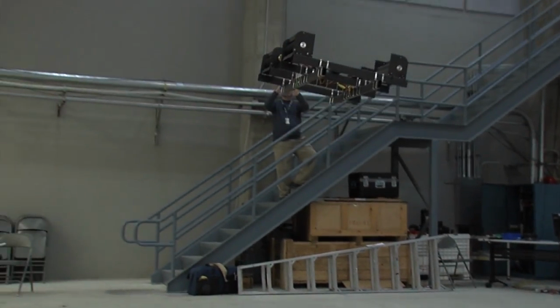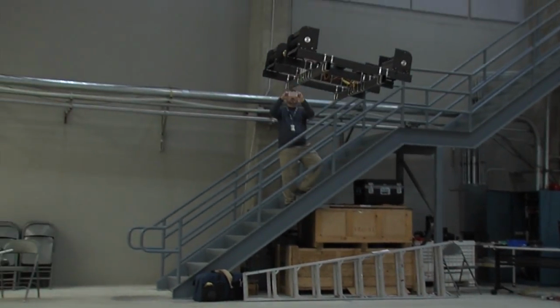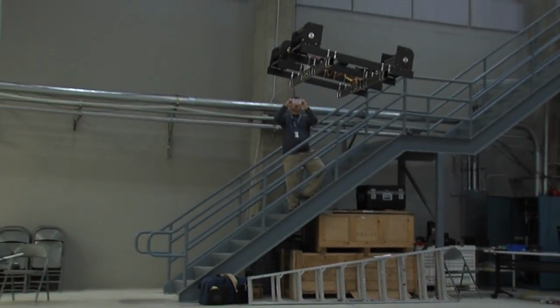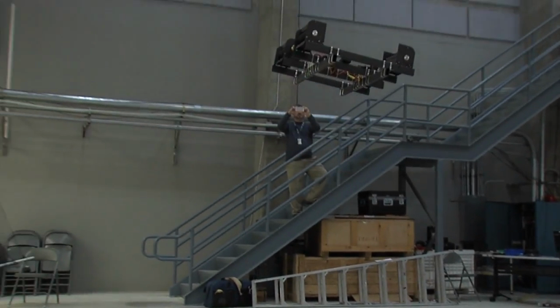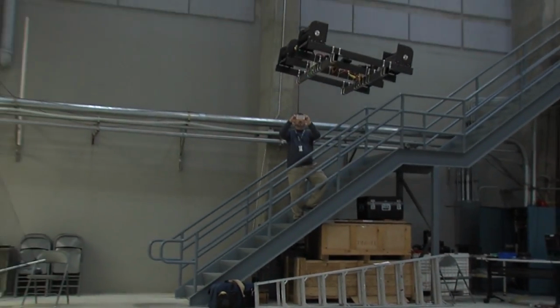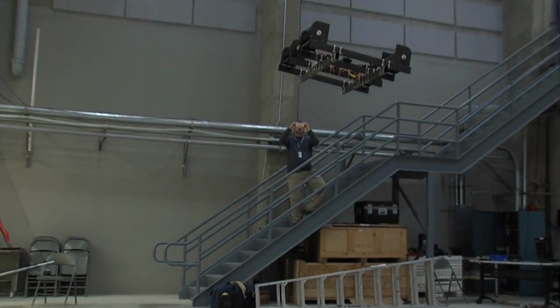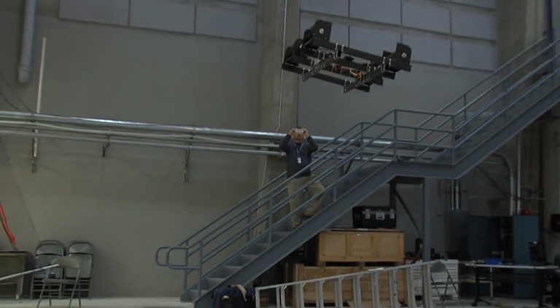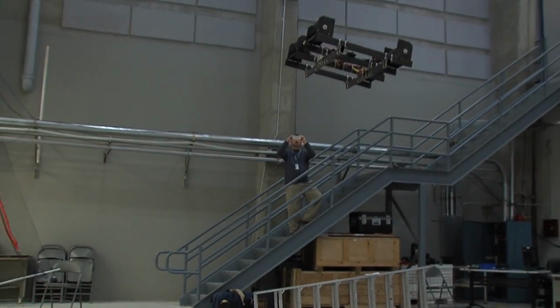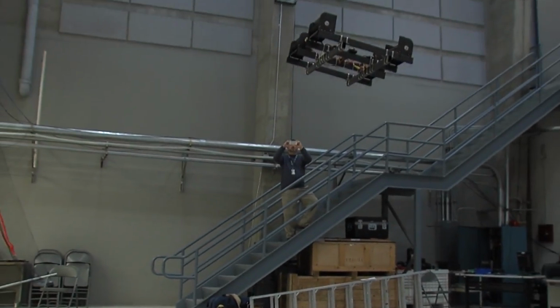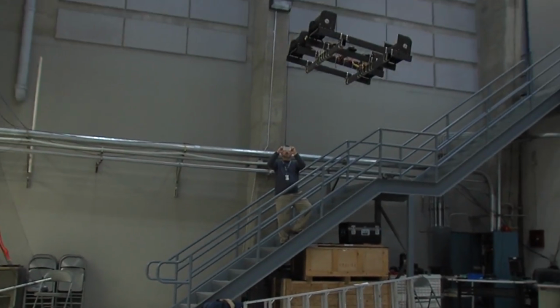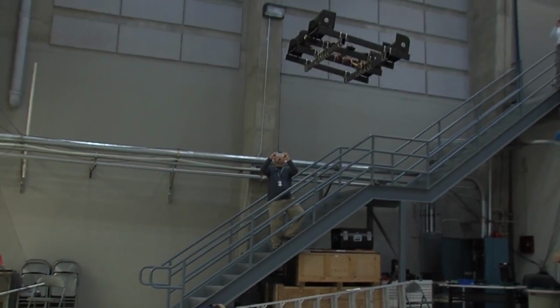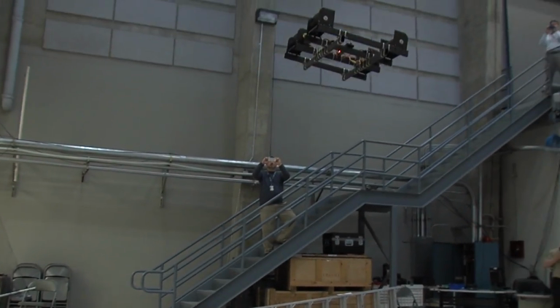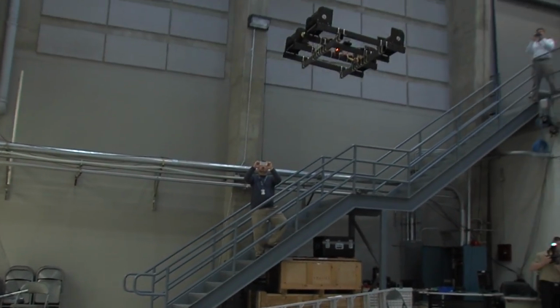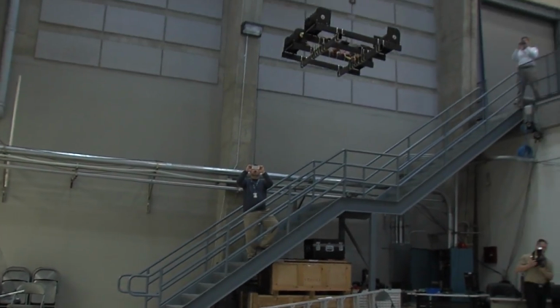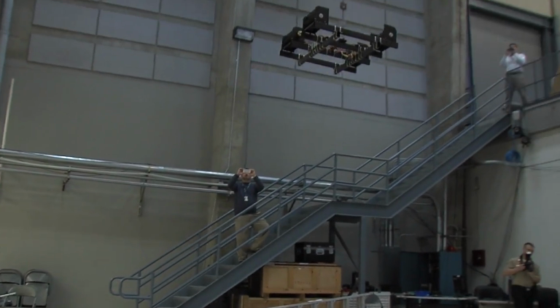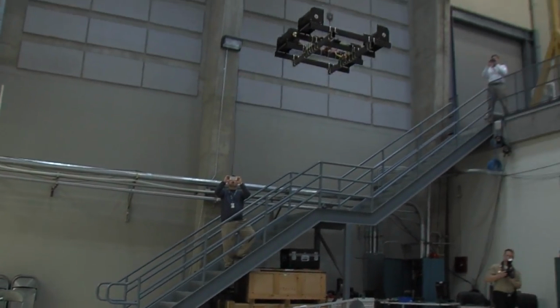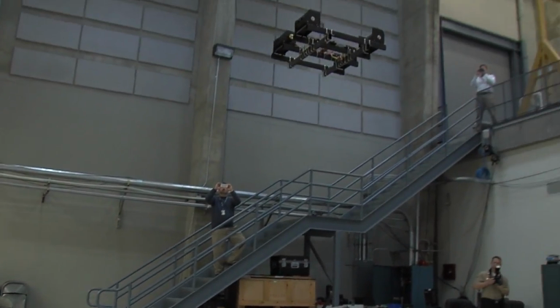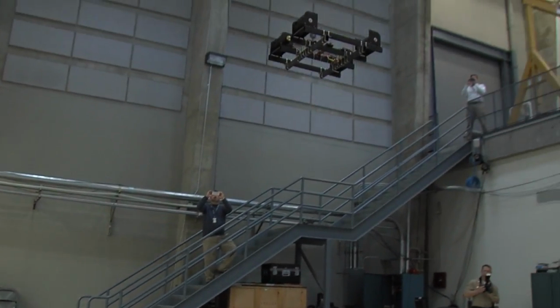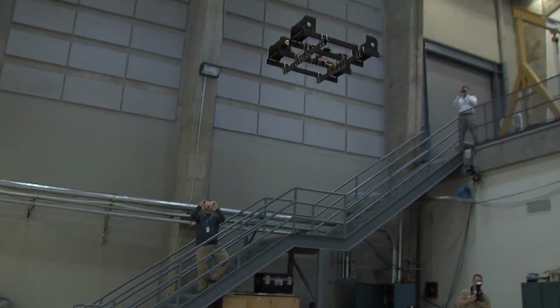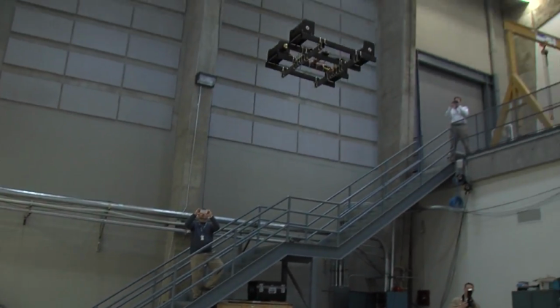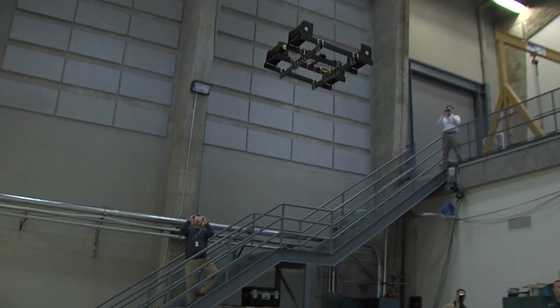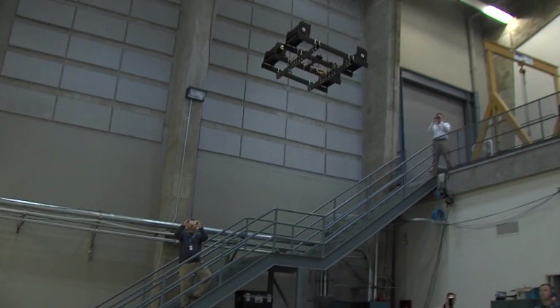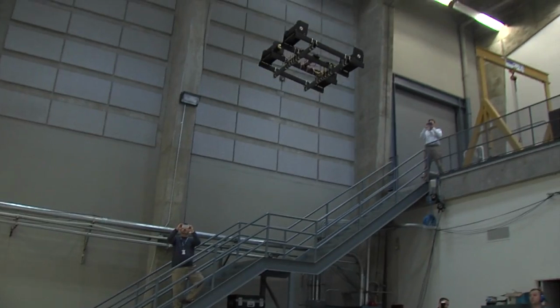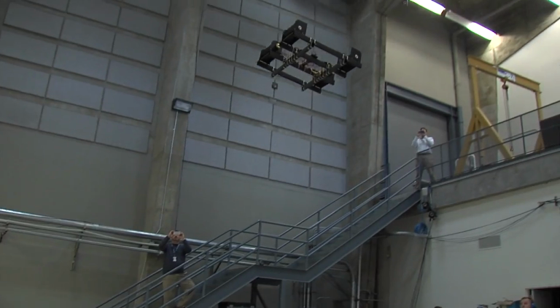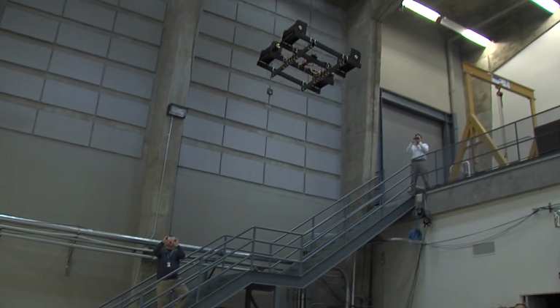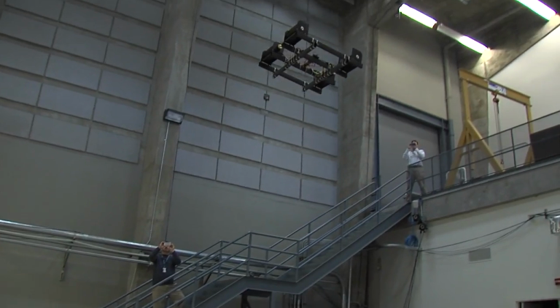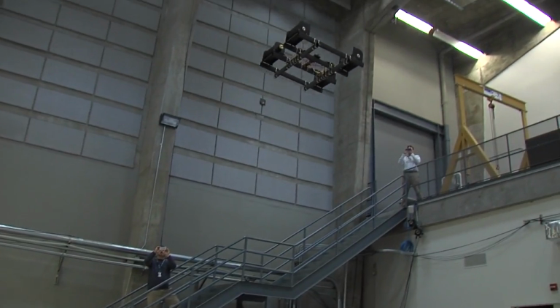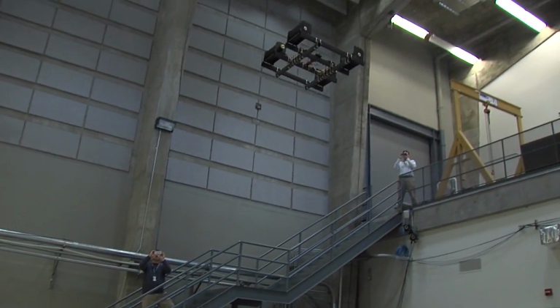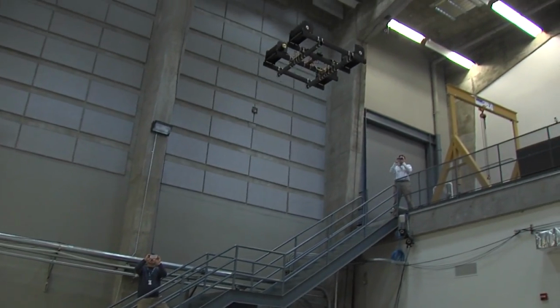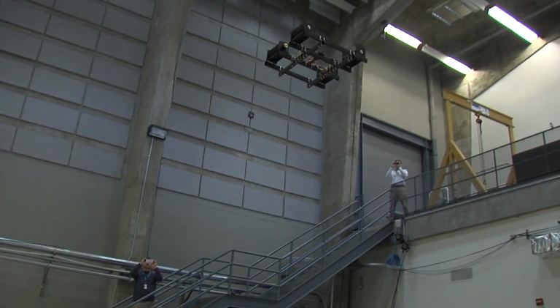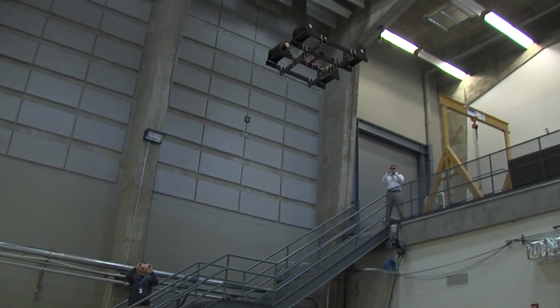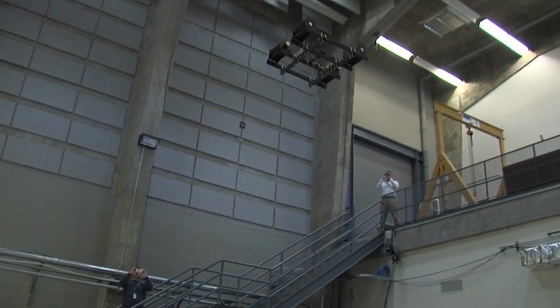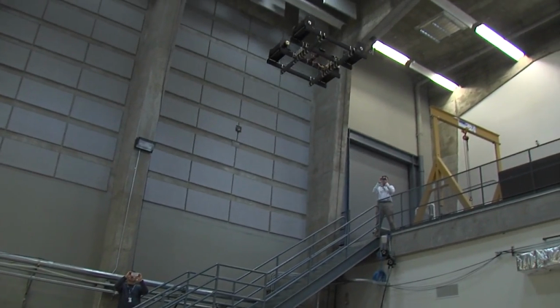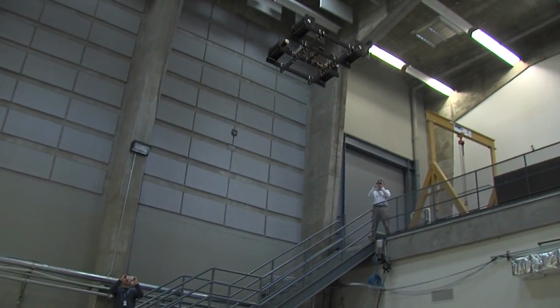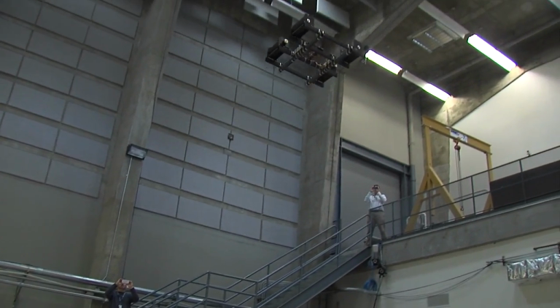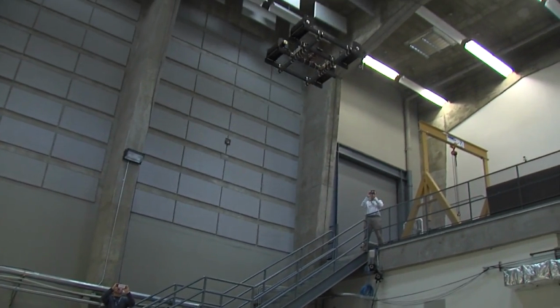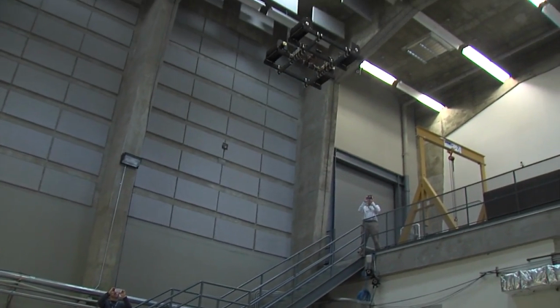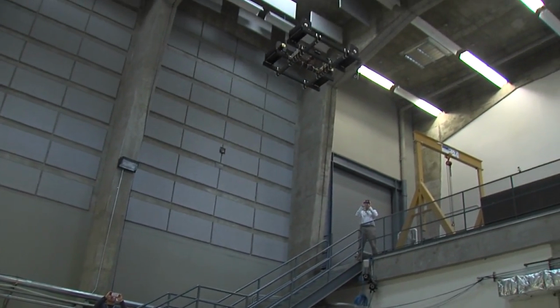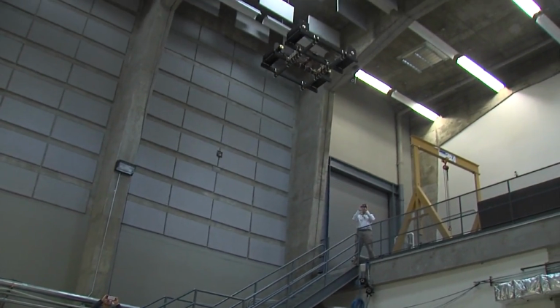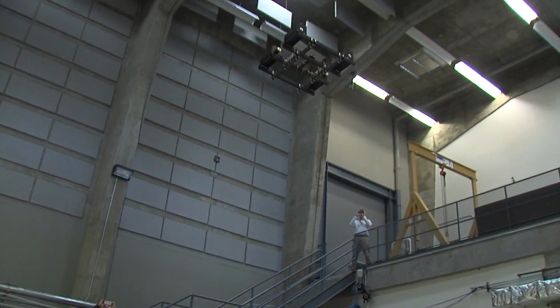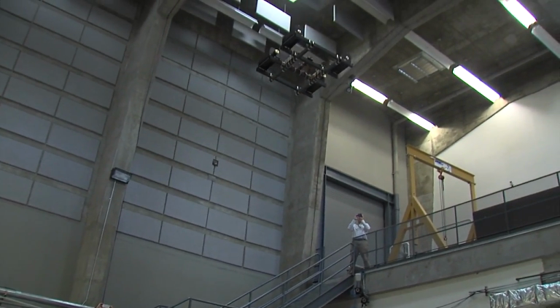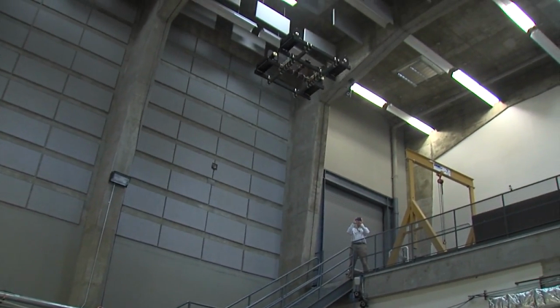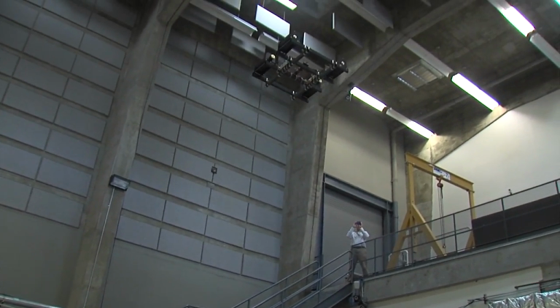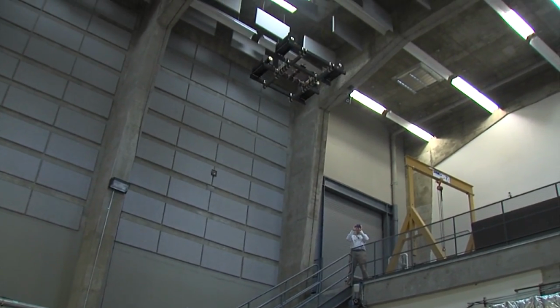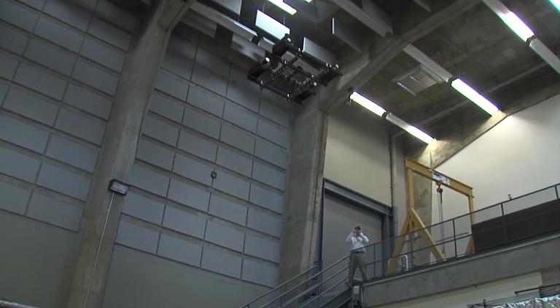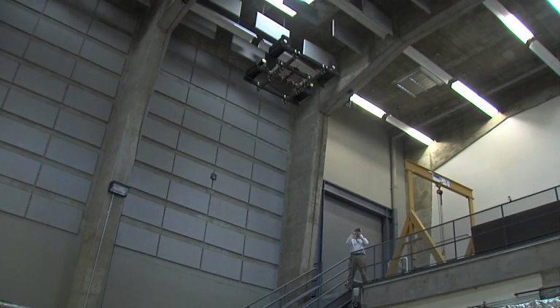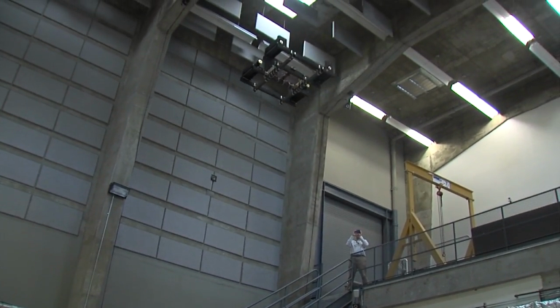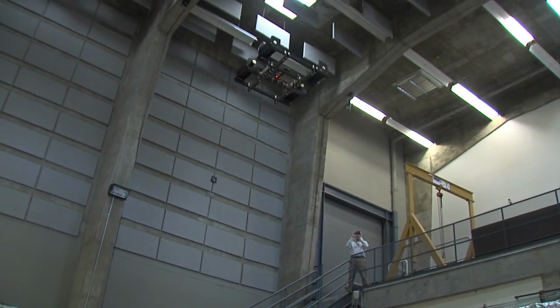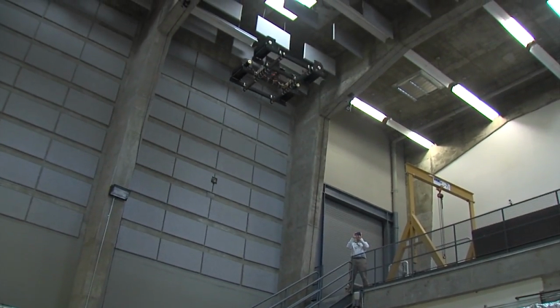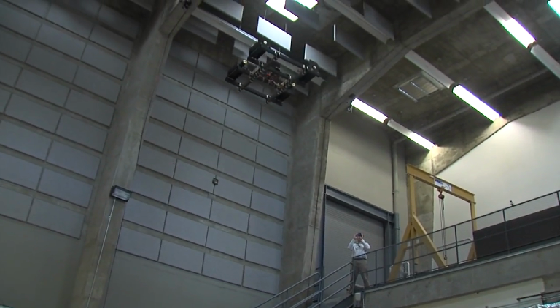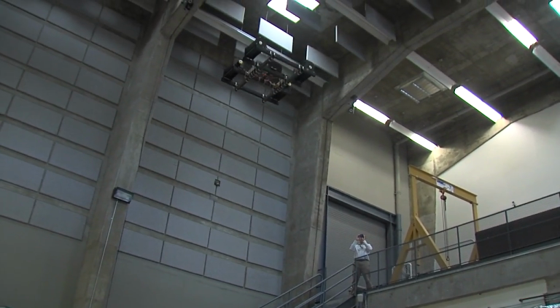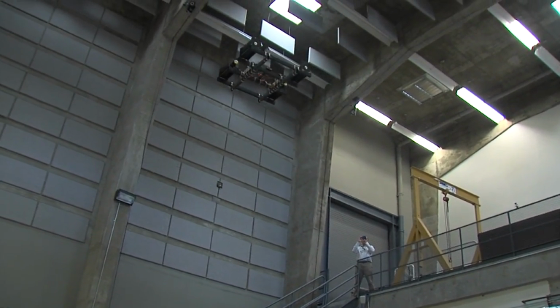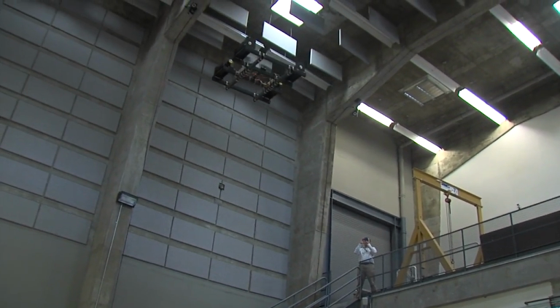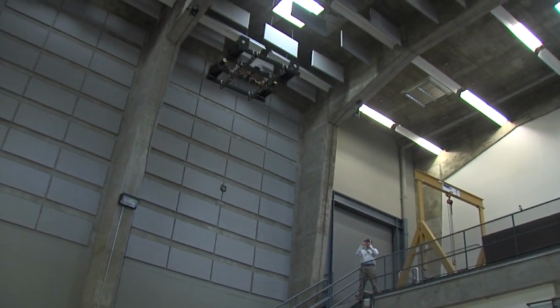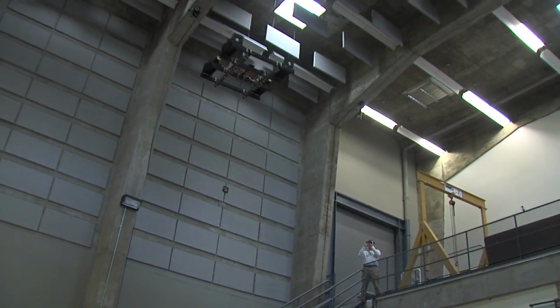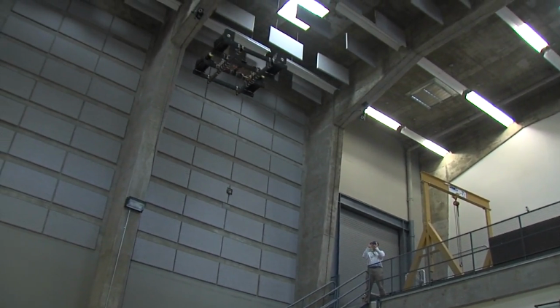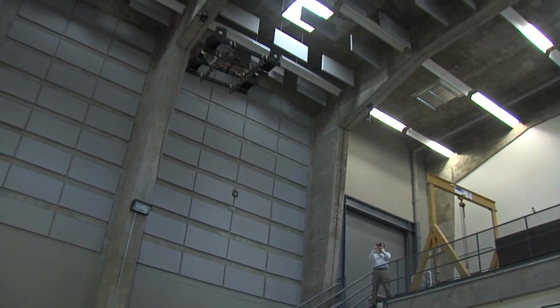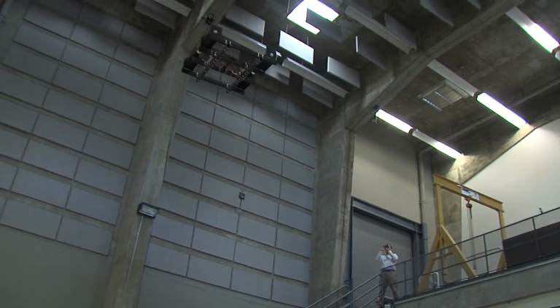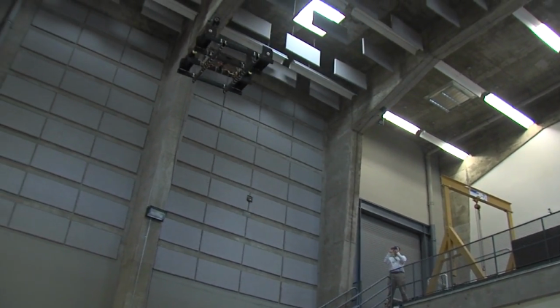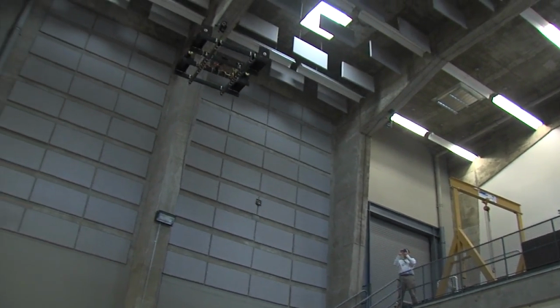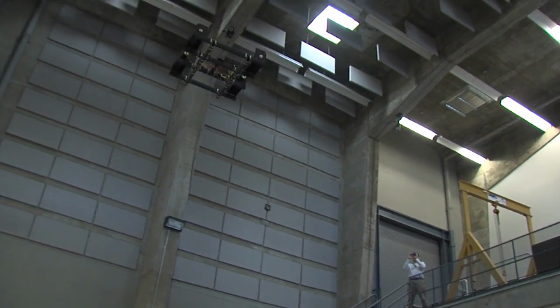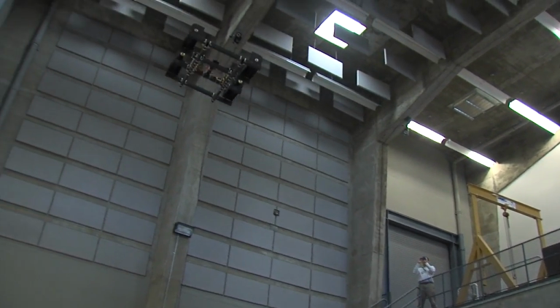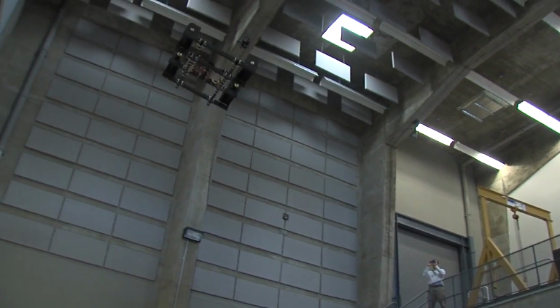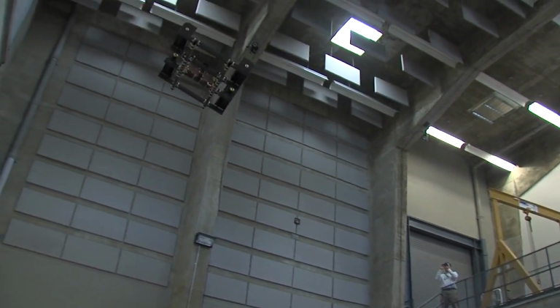At NPS we have seen UAVs in all shapes and sizes, but the shape and size of this one caught us by surprise.